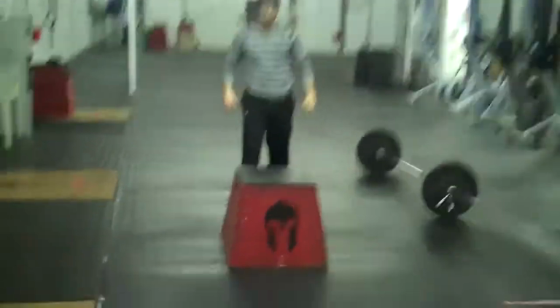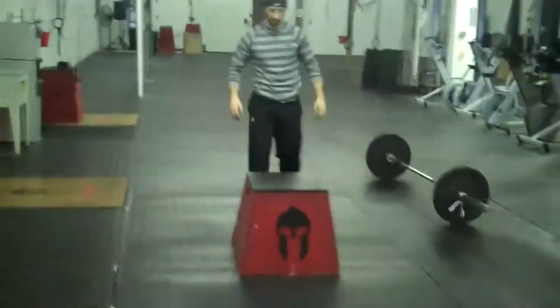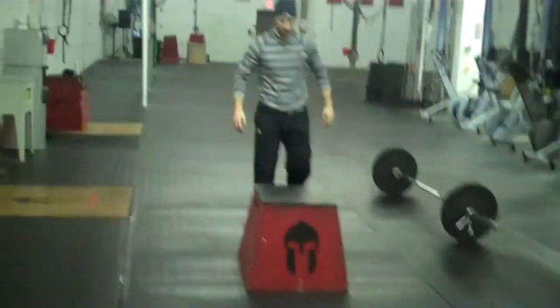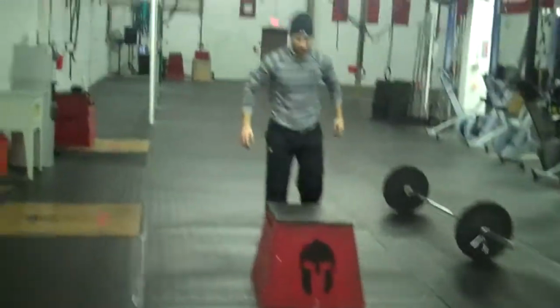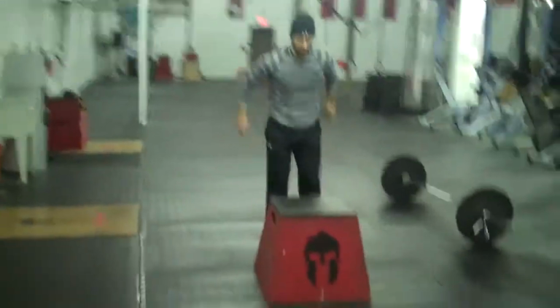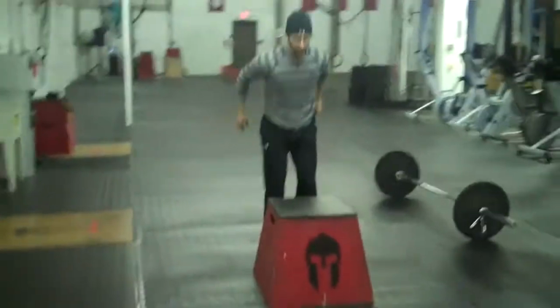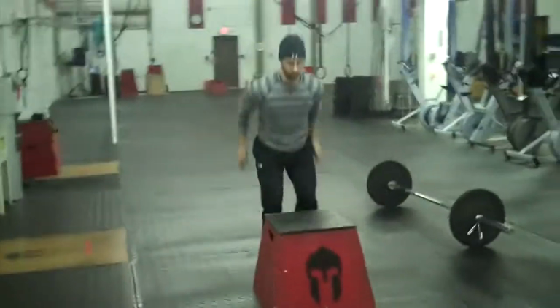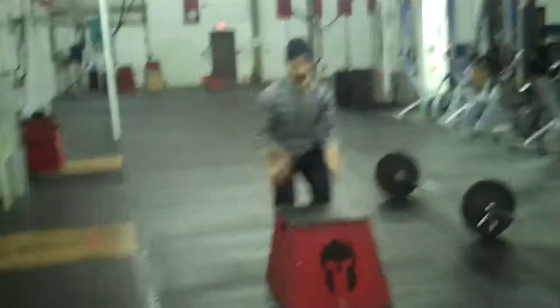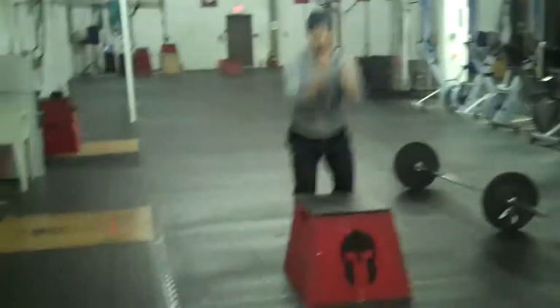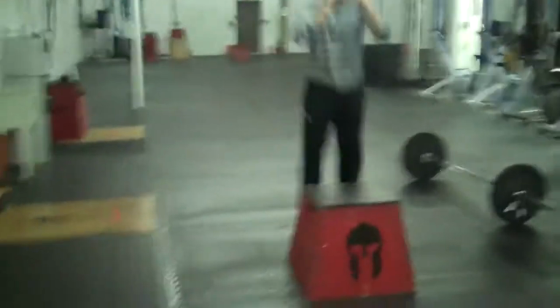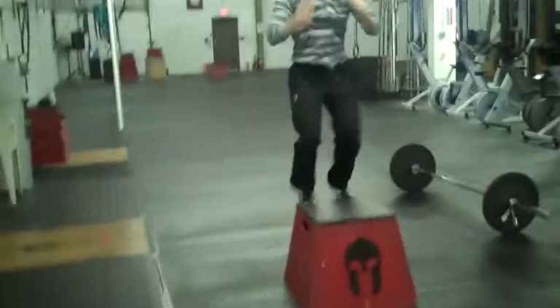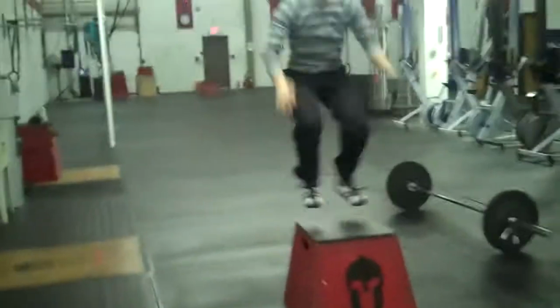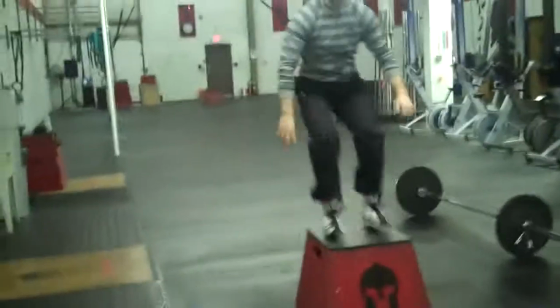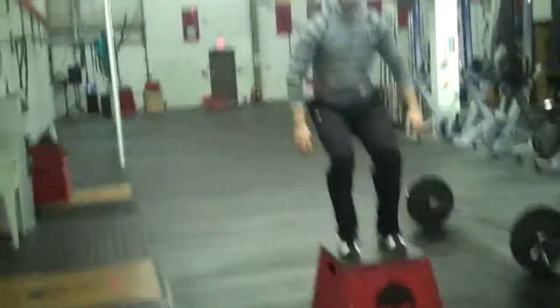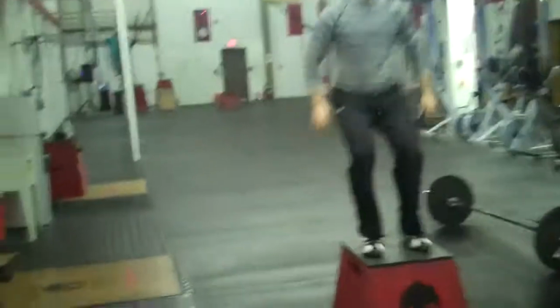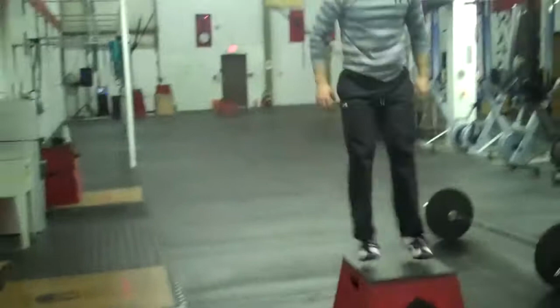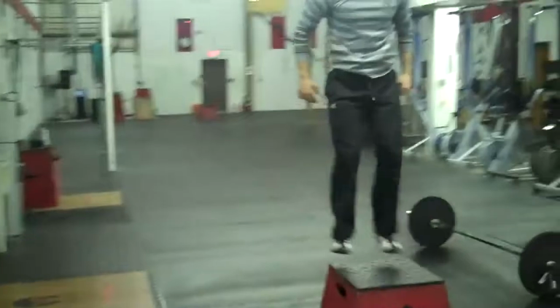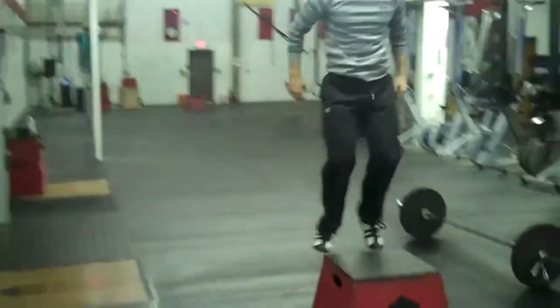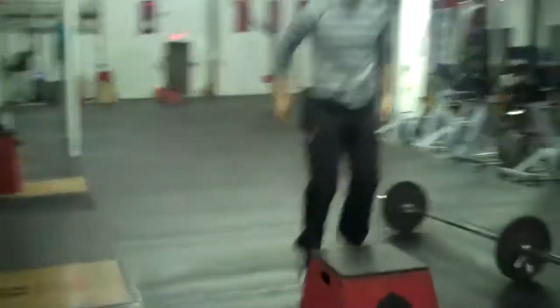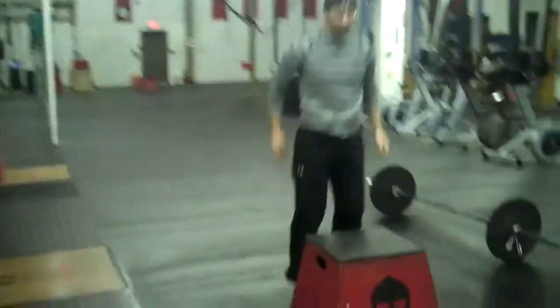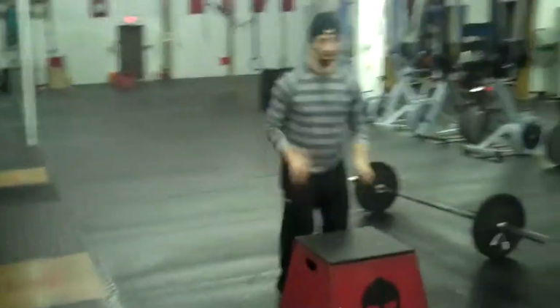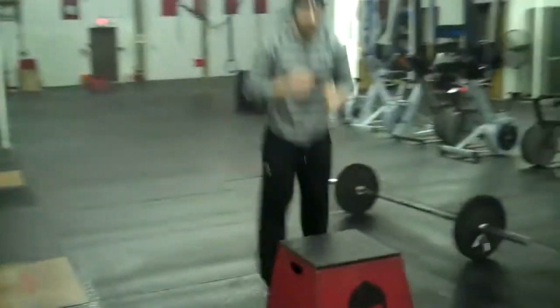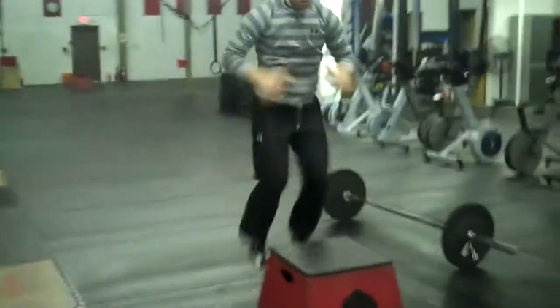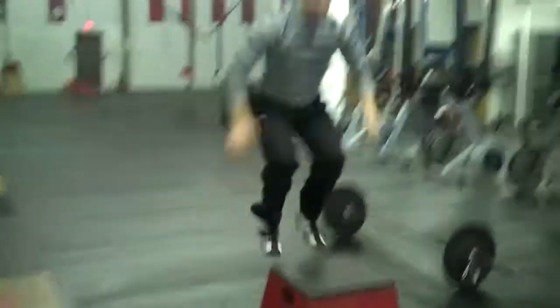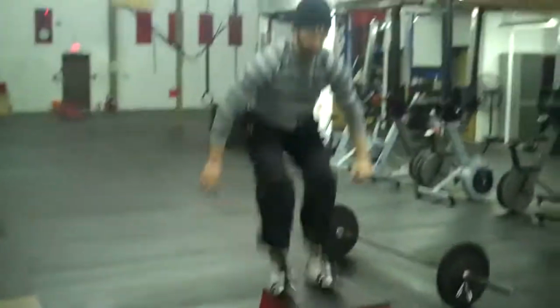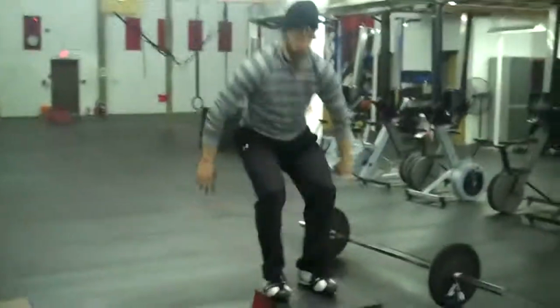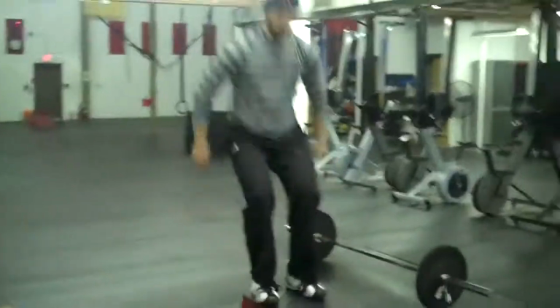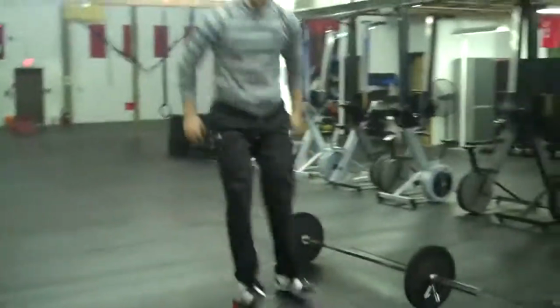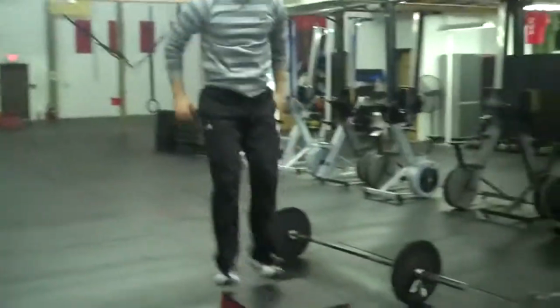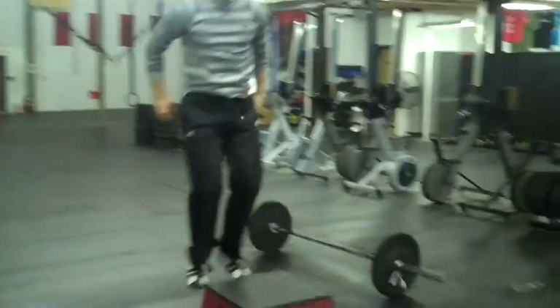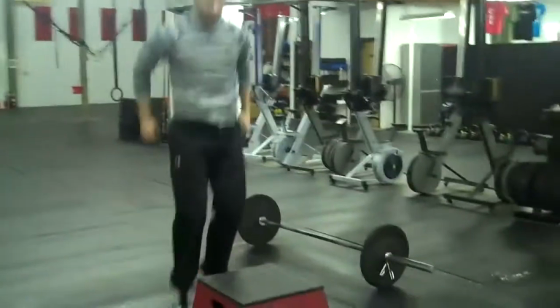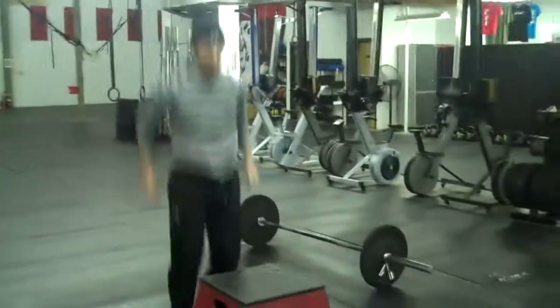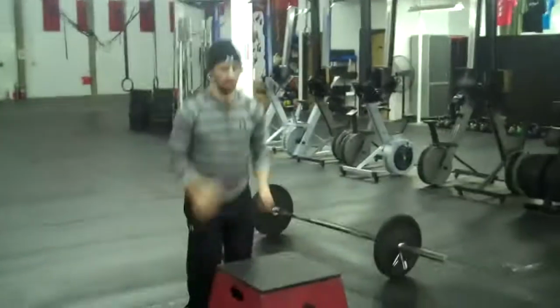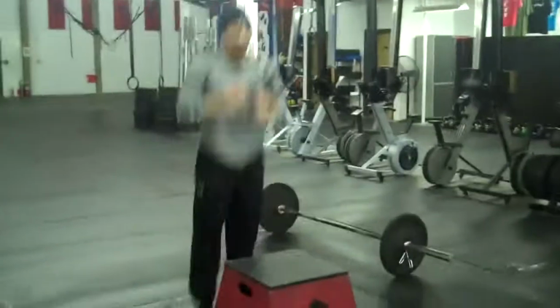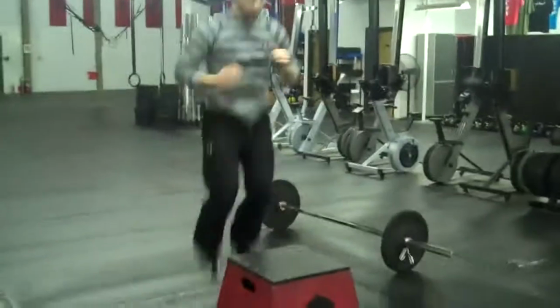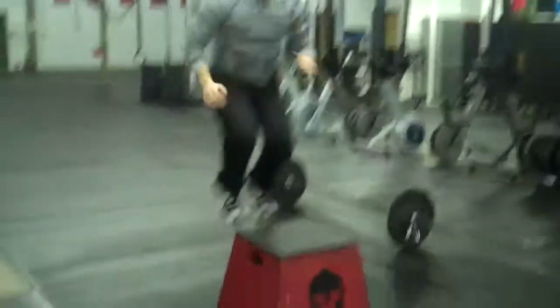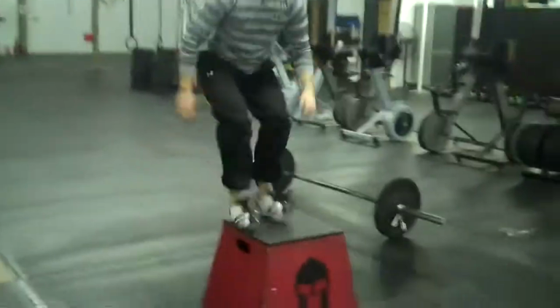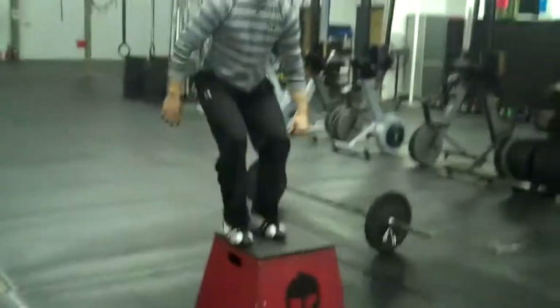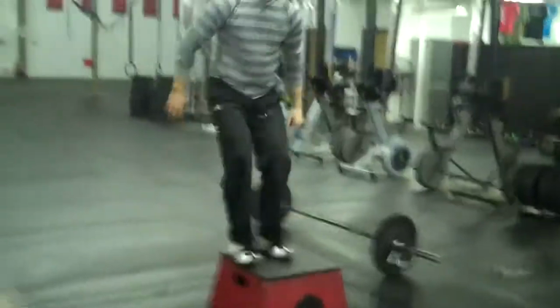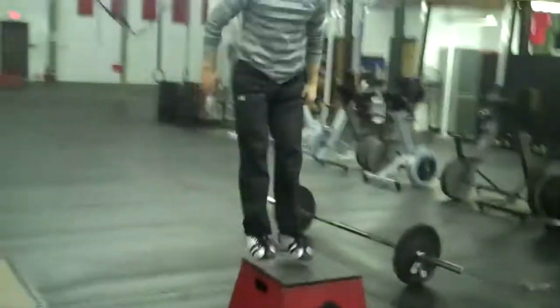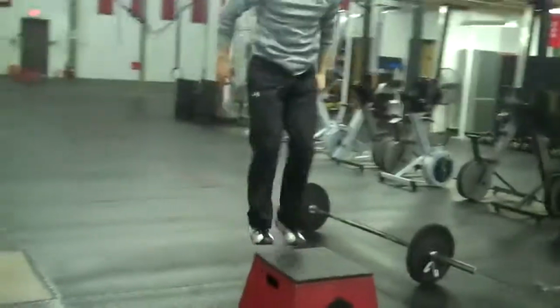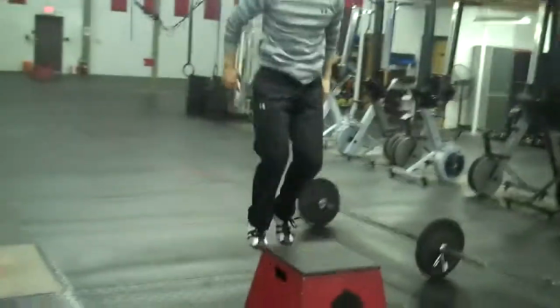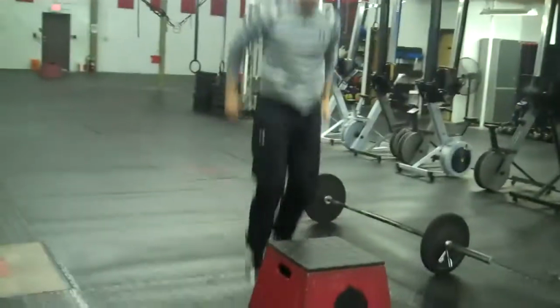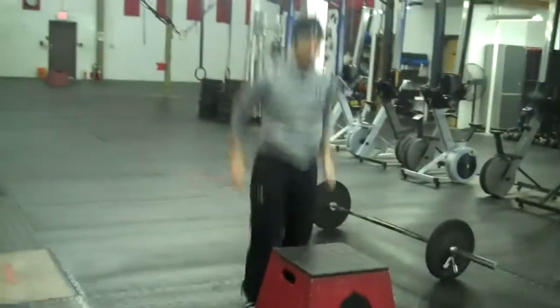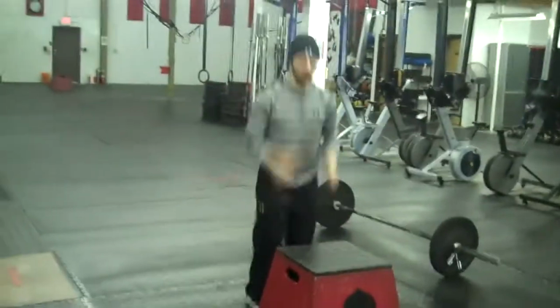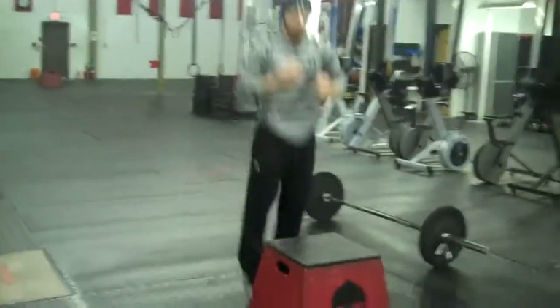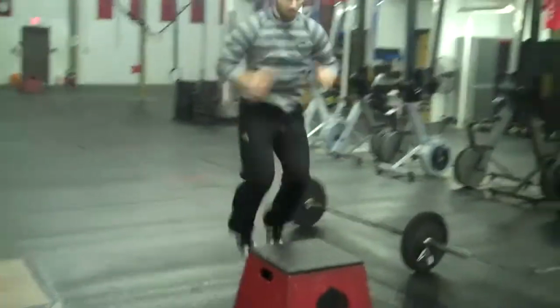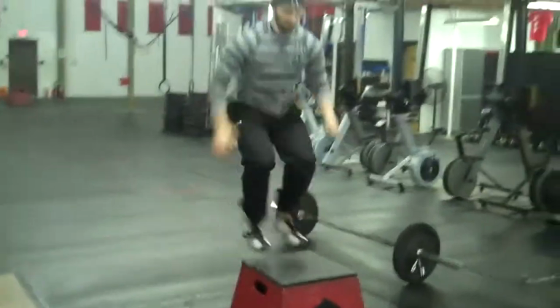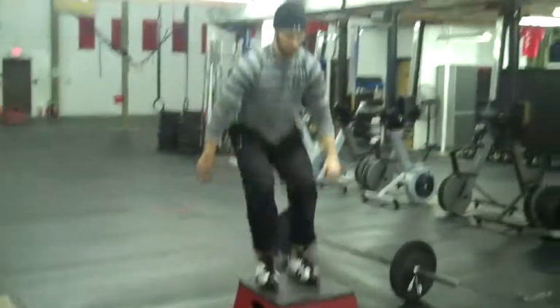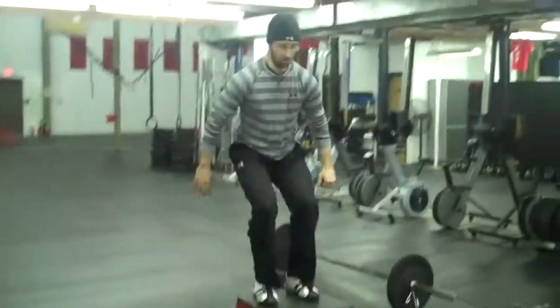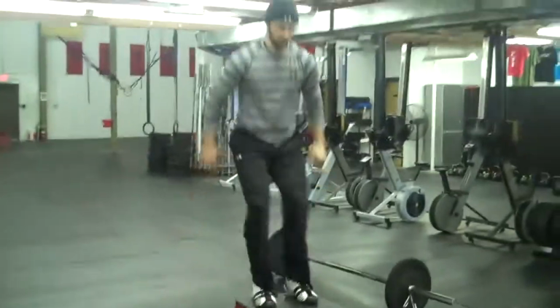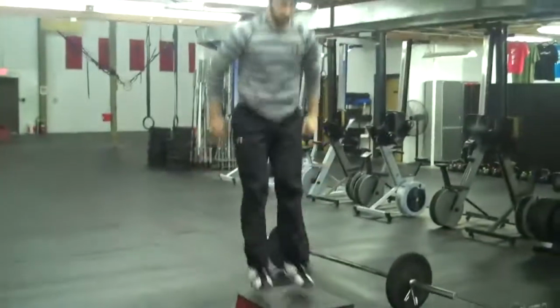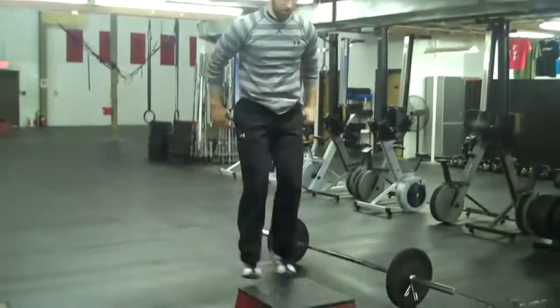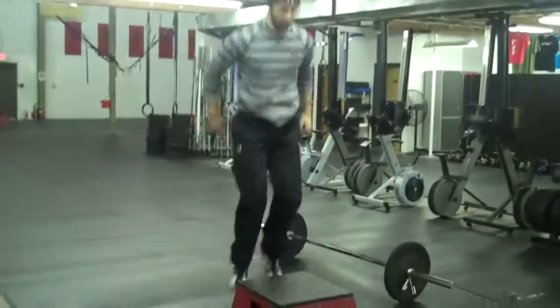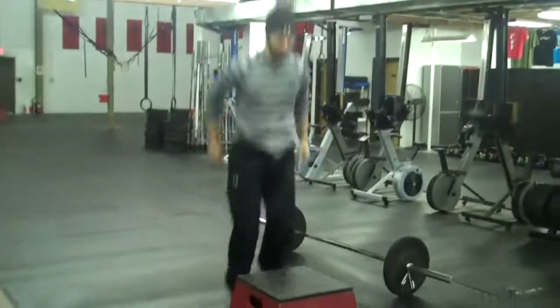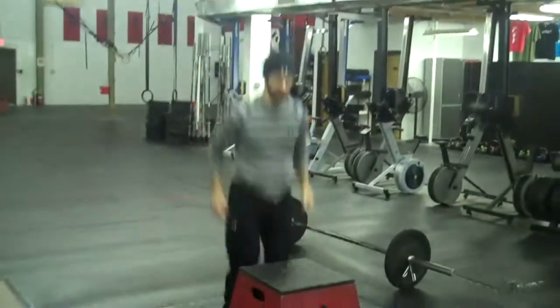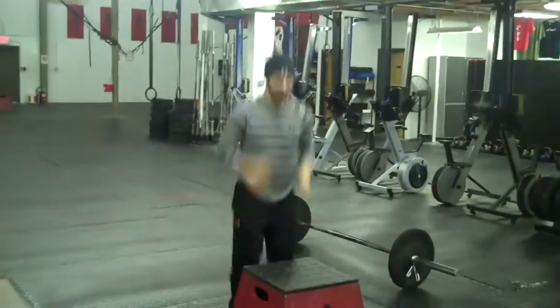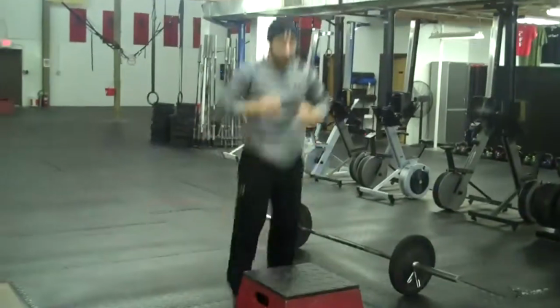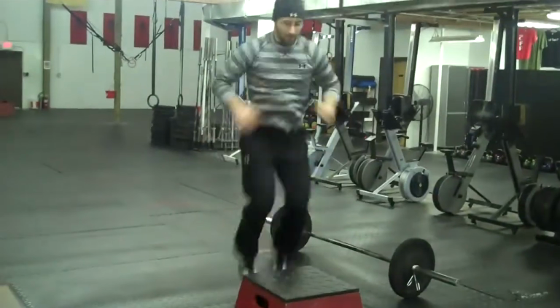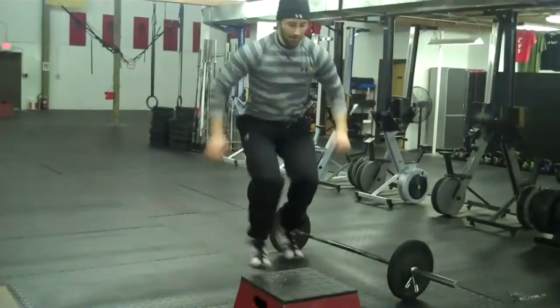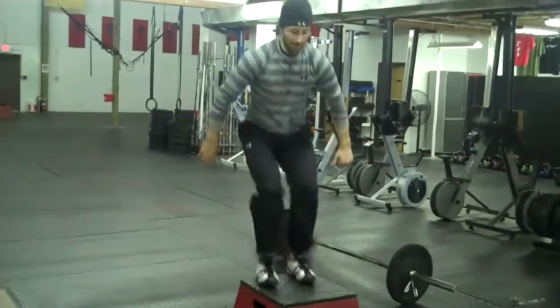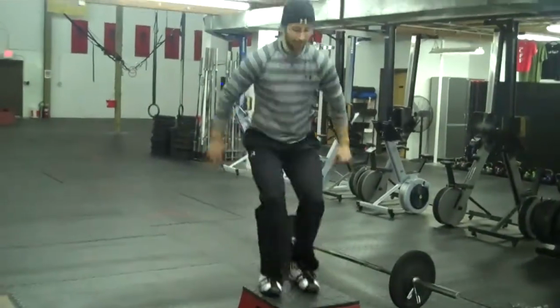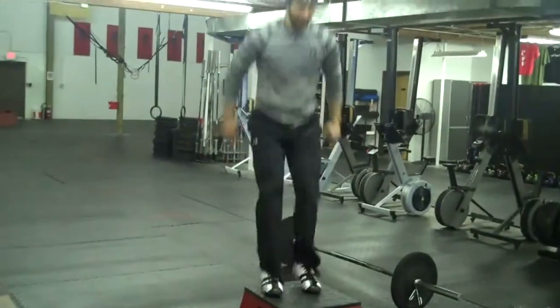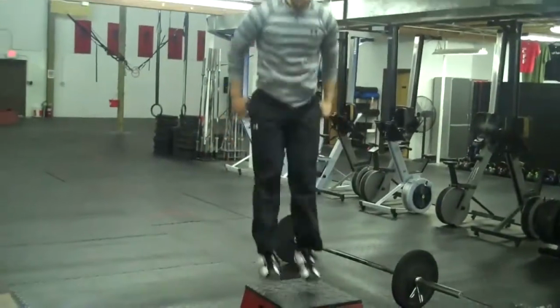Especially when time is important for CrossFit workouts — great for jumps.